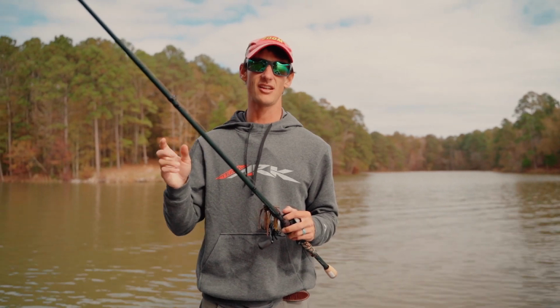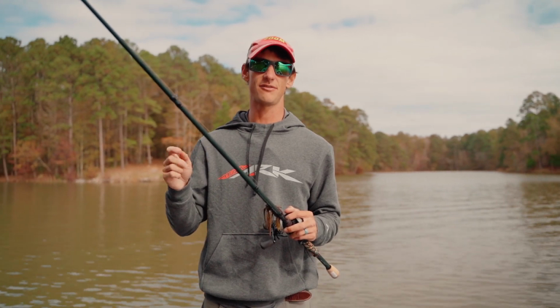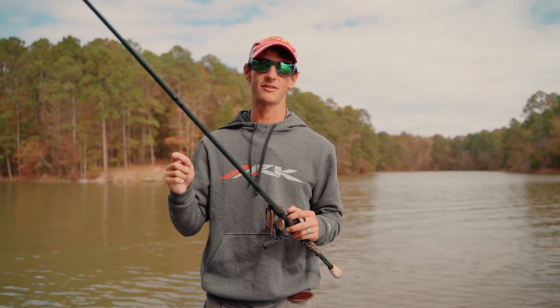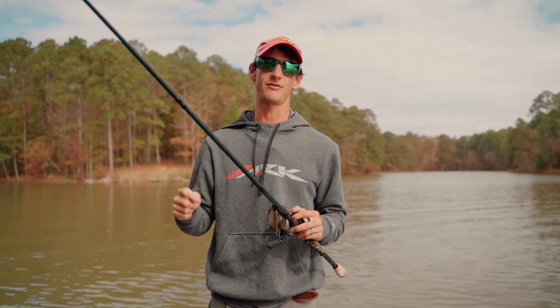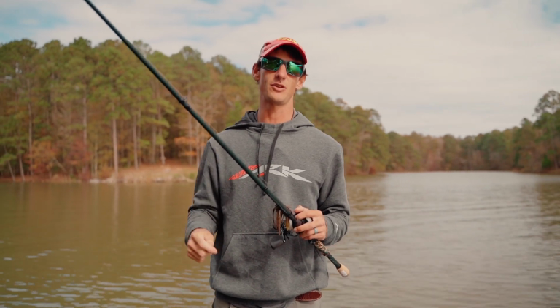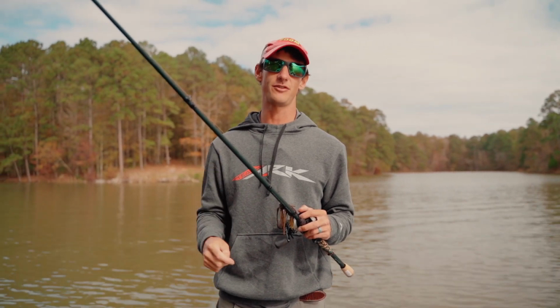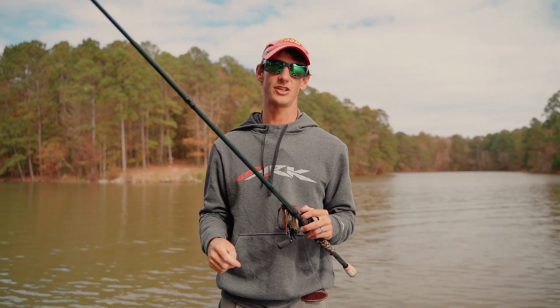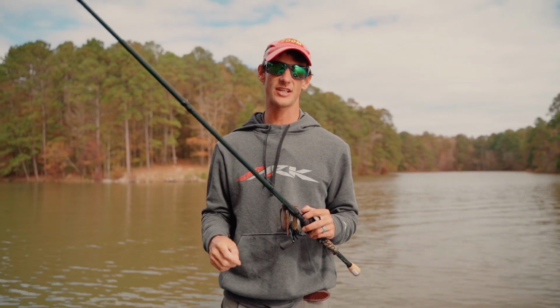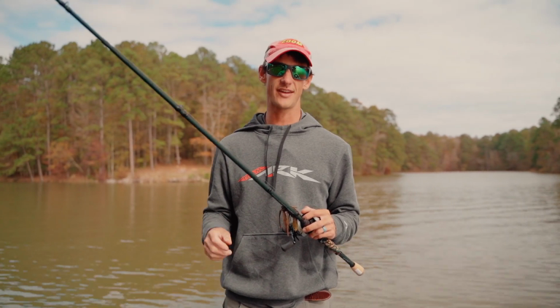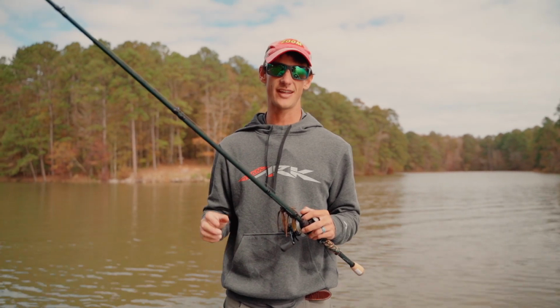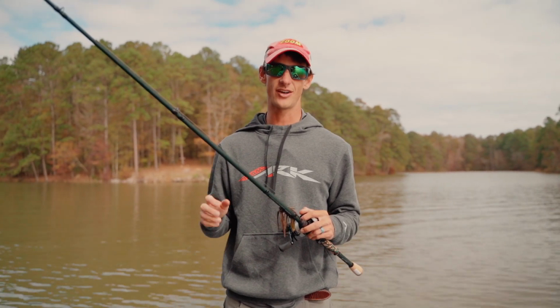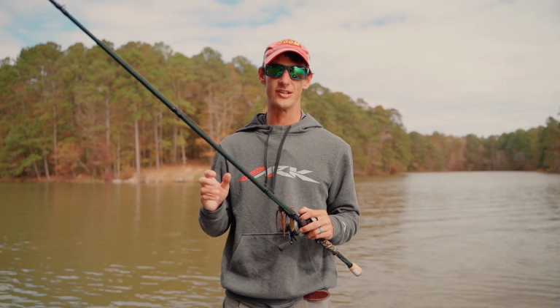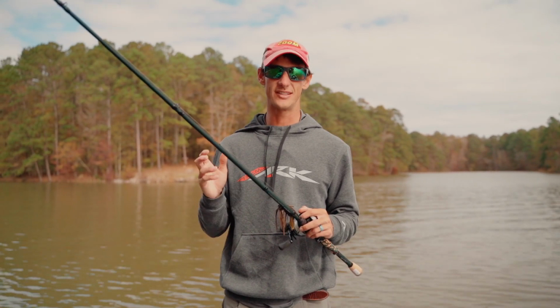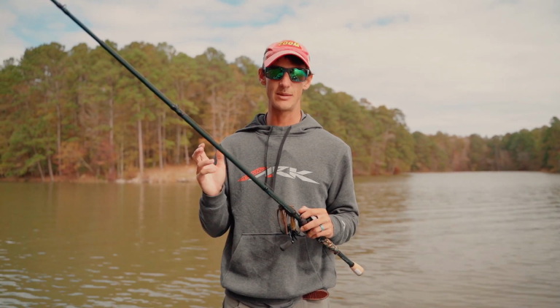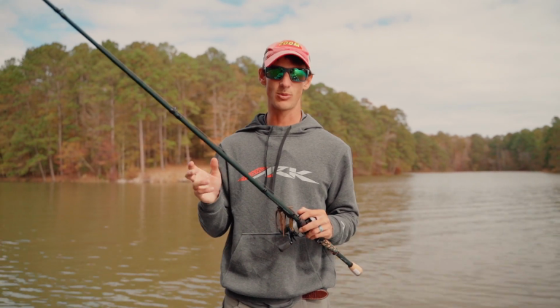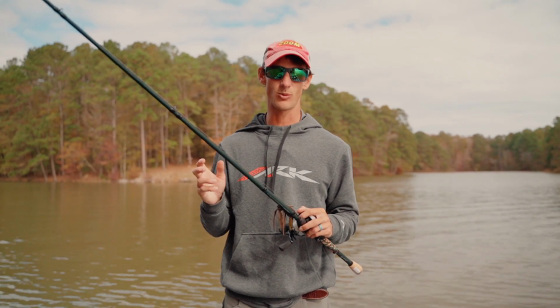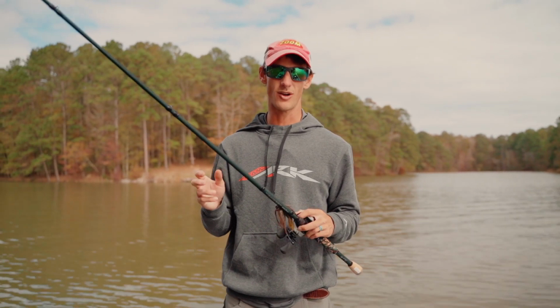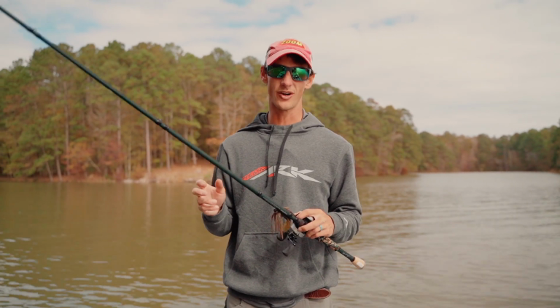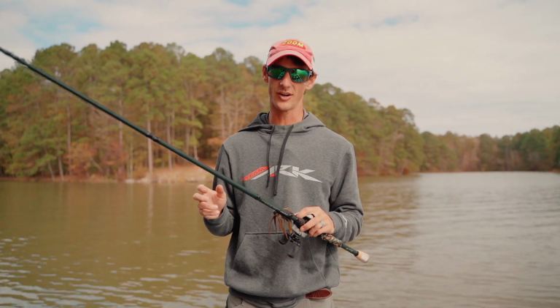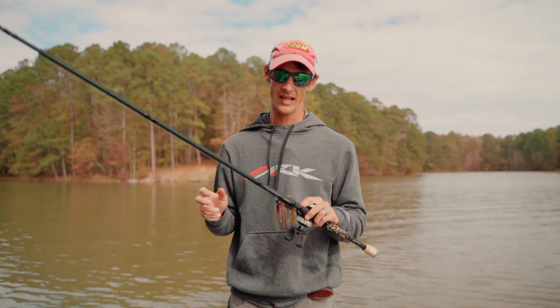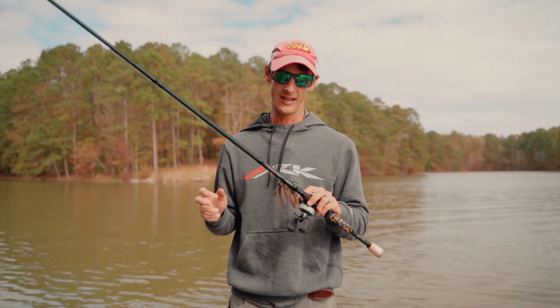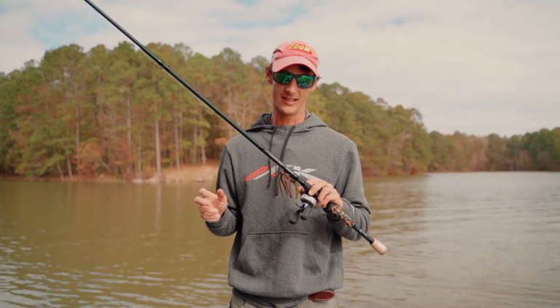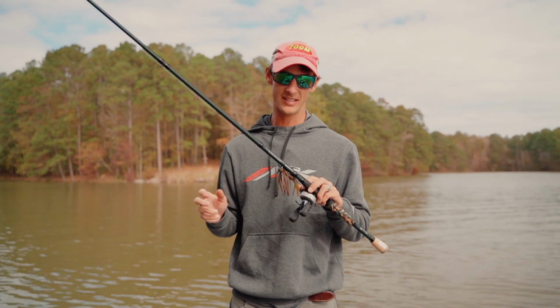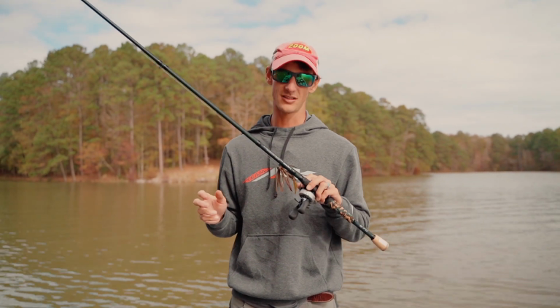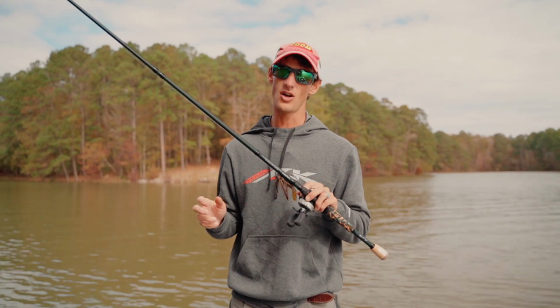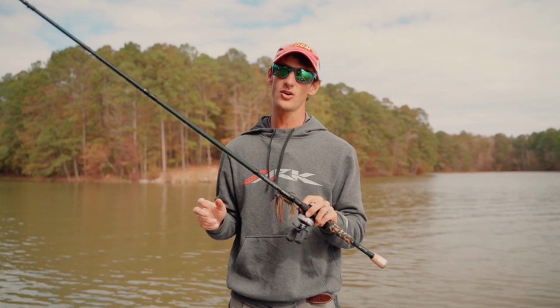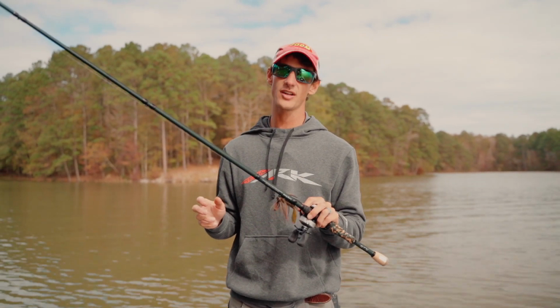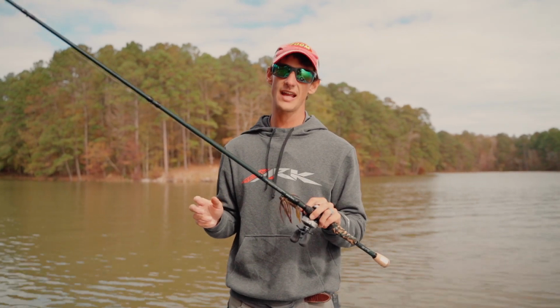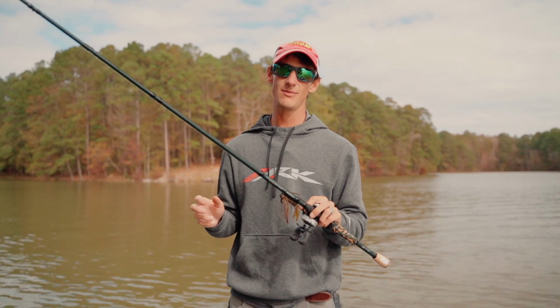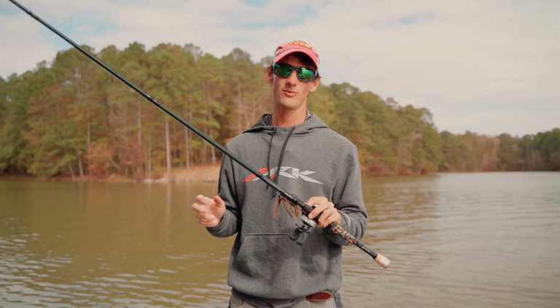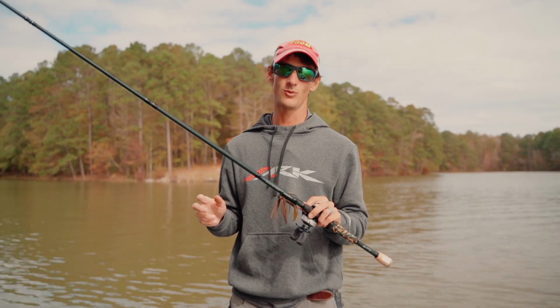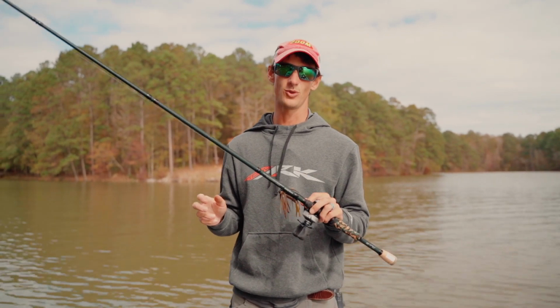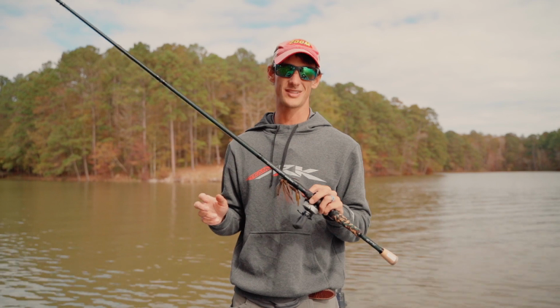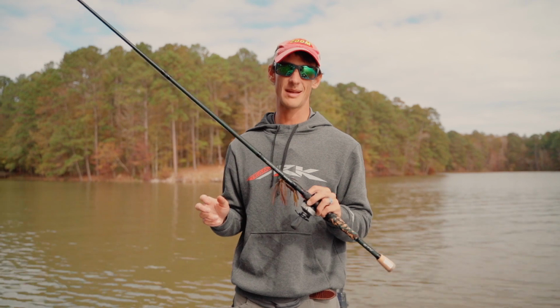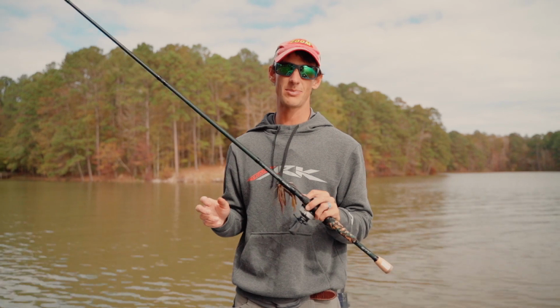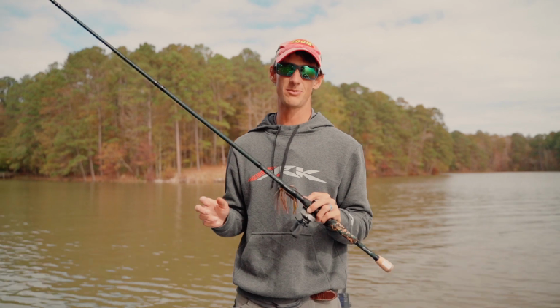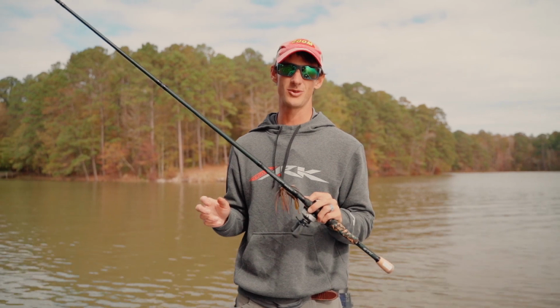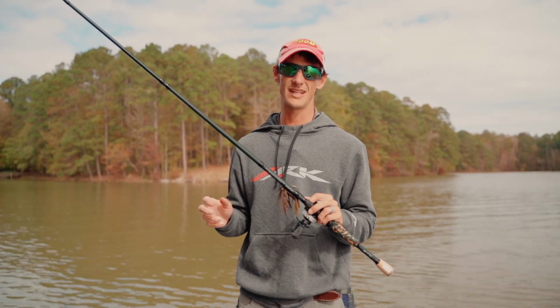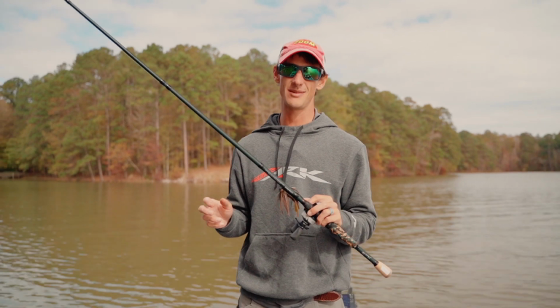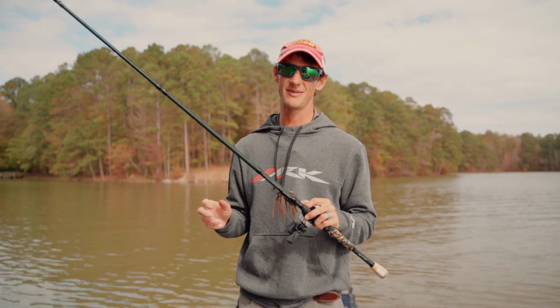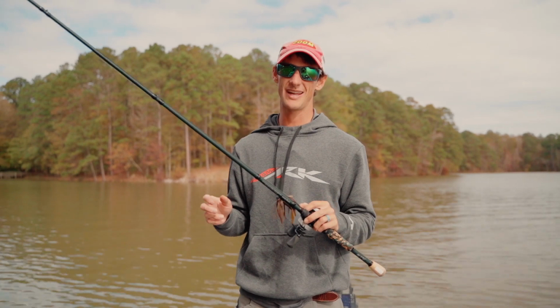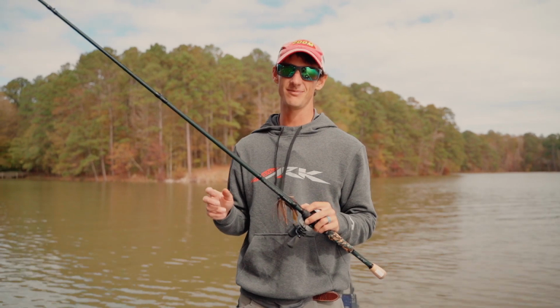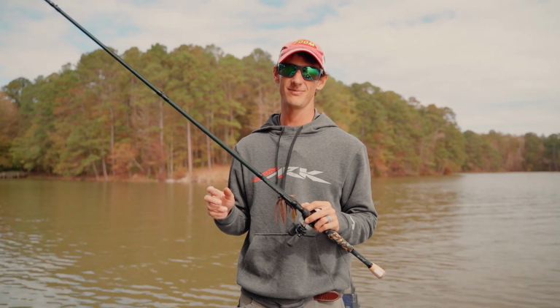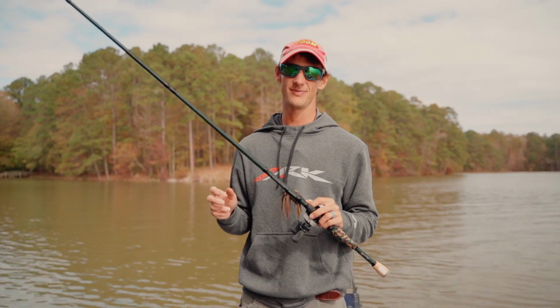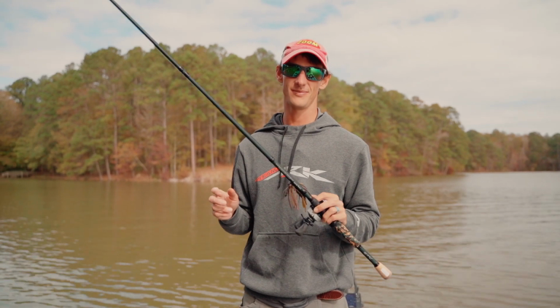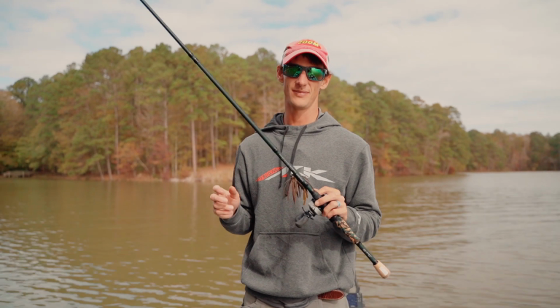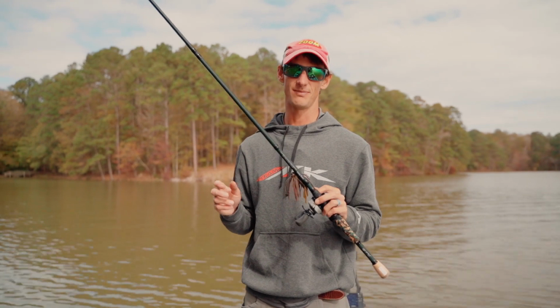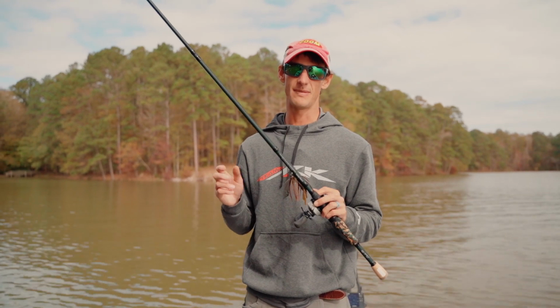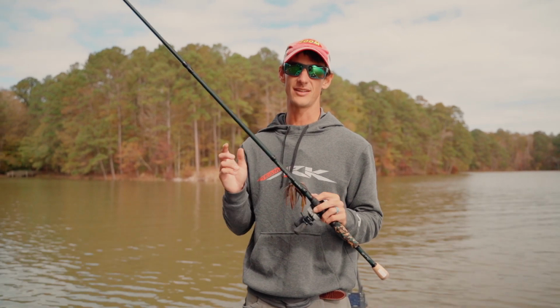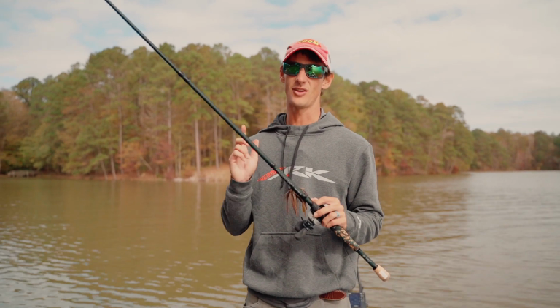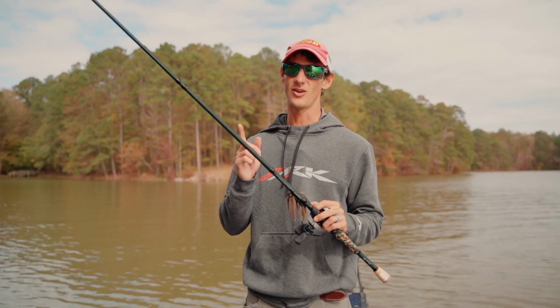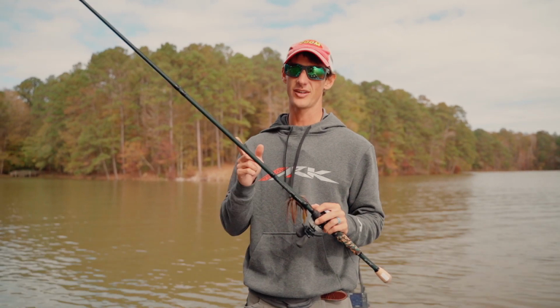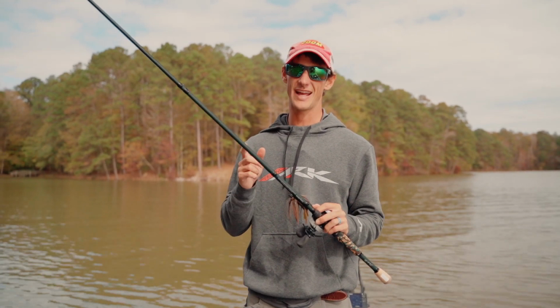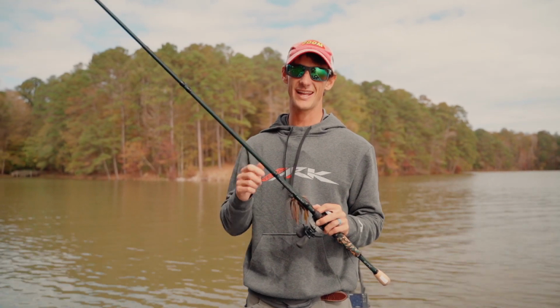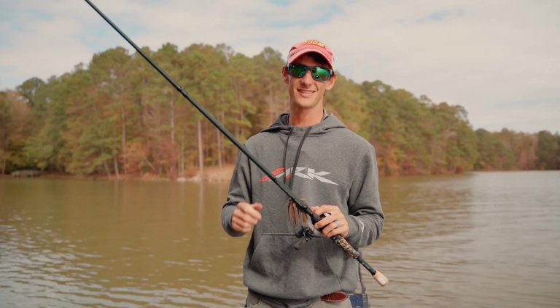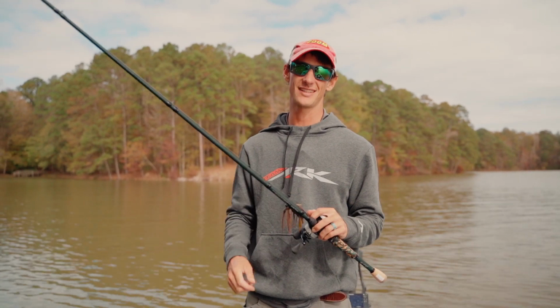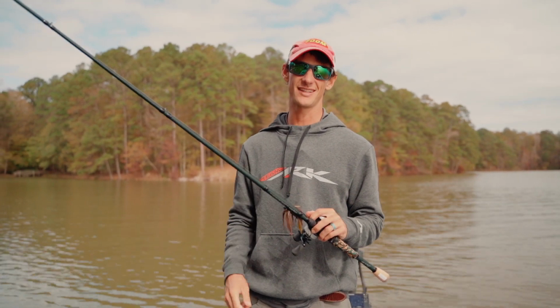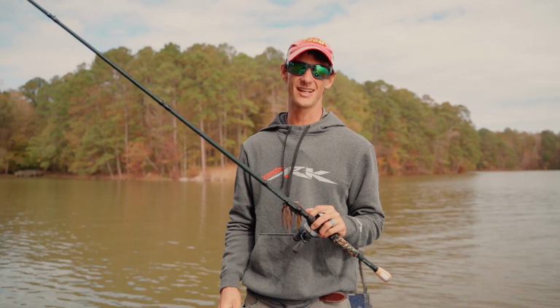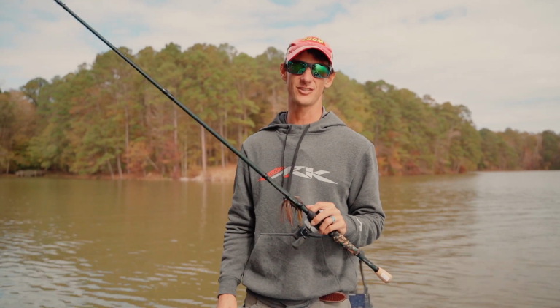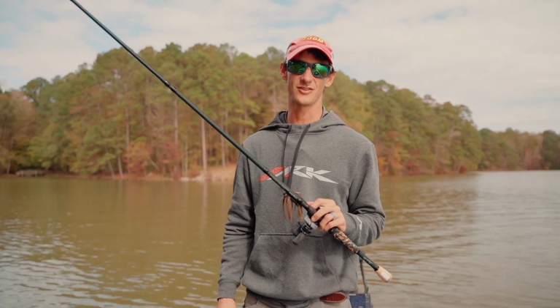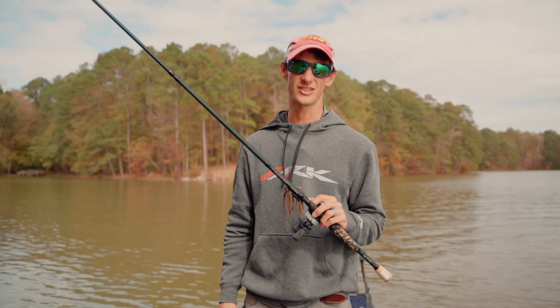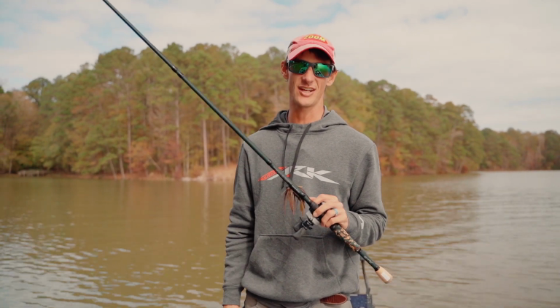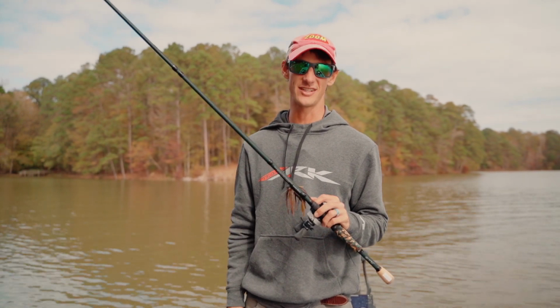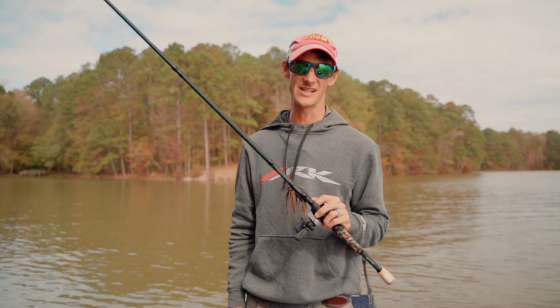So this rod loads up nicely but it's sensitive enough to feel fish out there in deeper water. This Long Game will step up your deep game — make long casts and catch fish out deep.